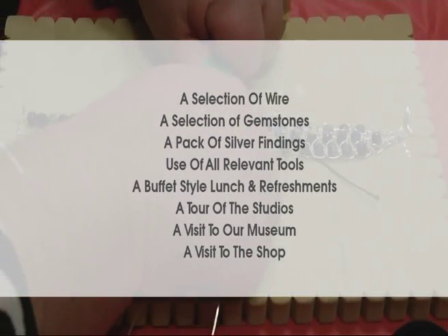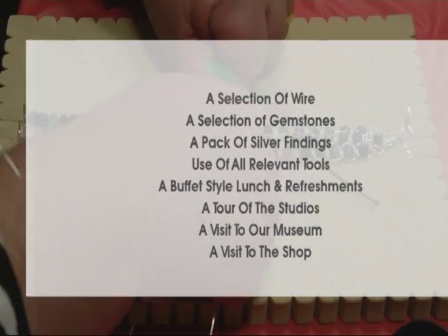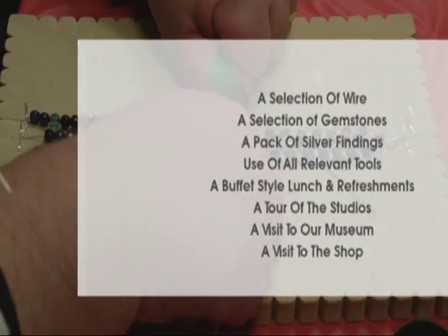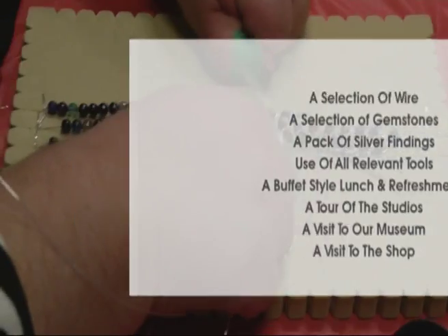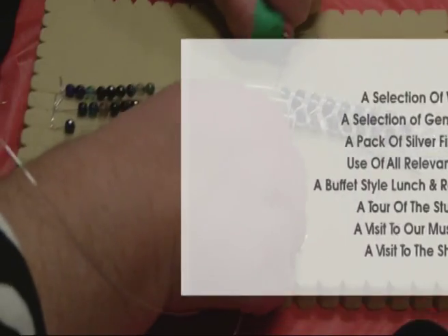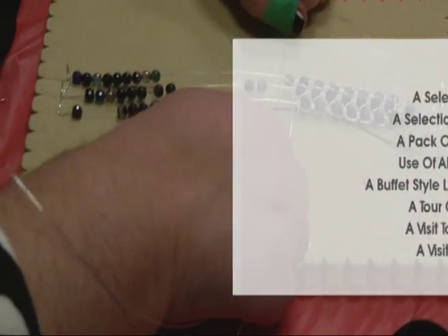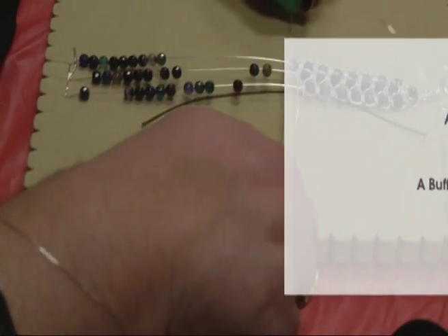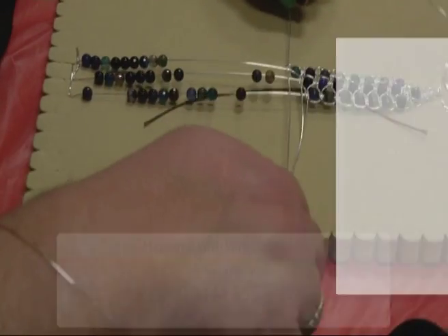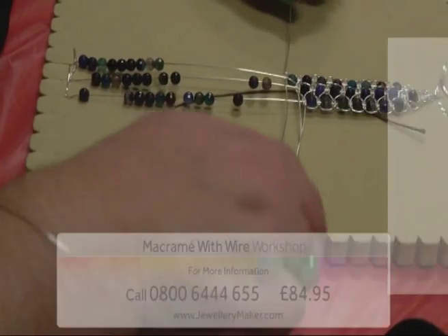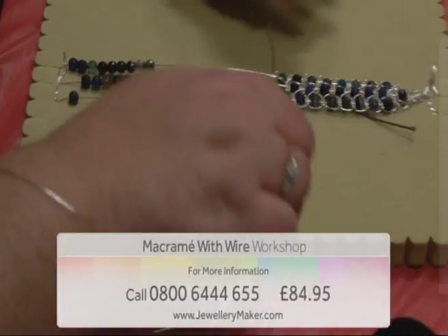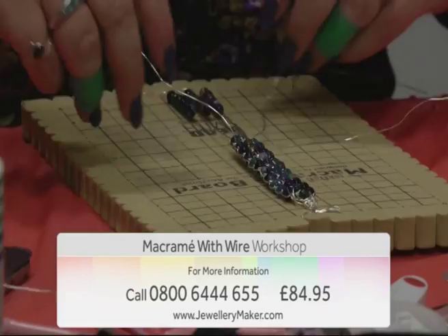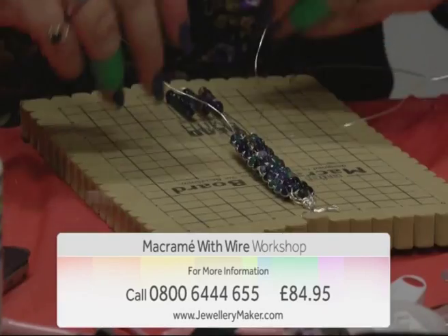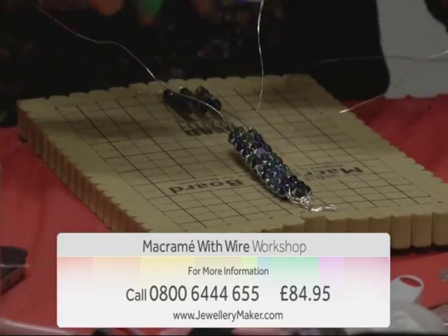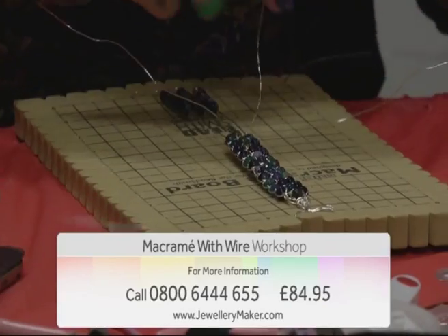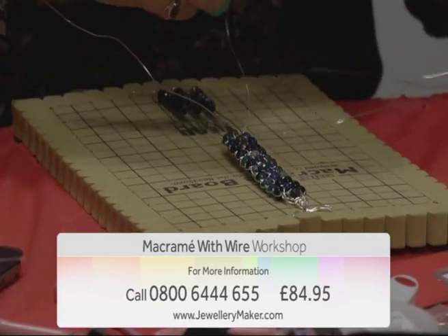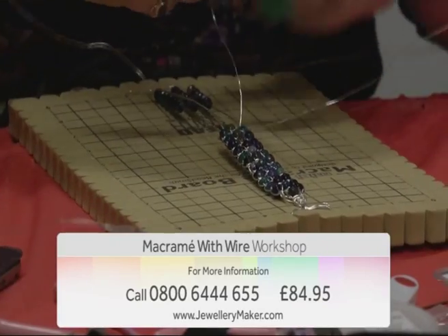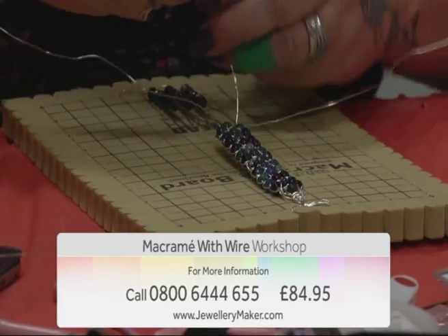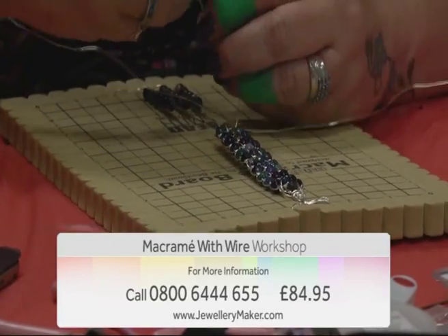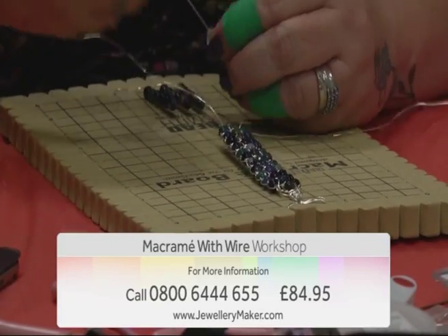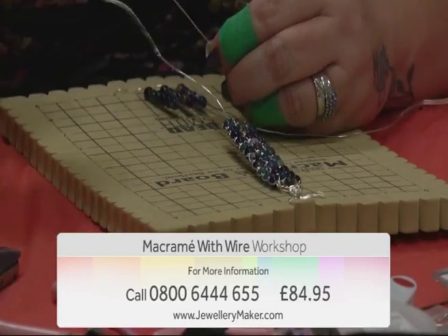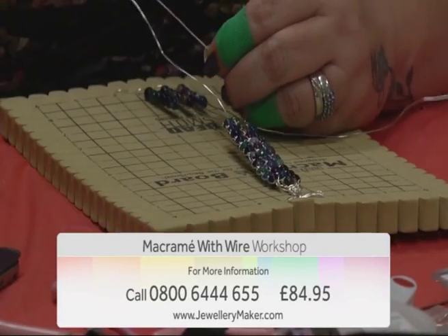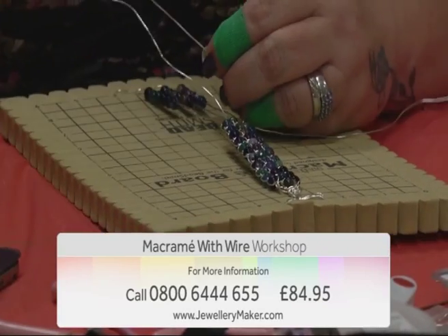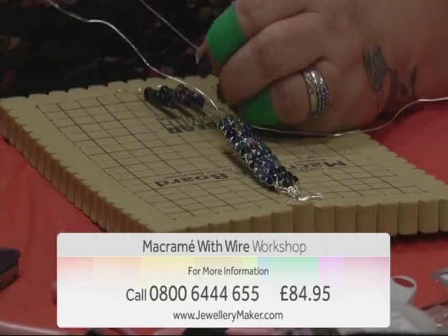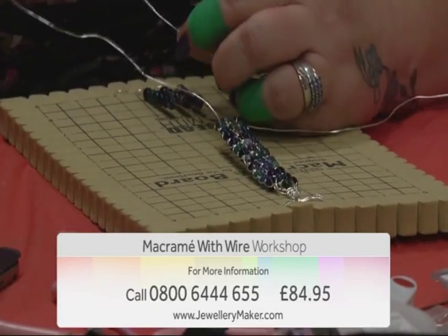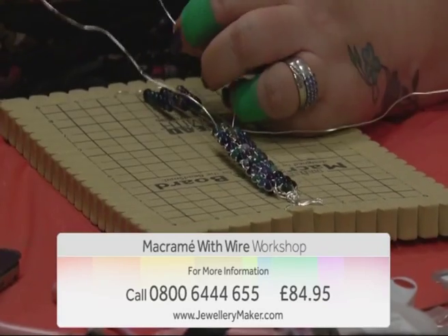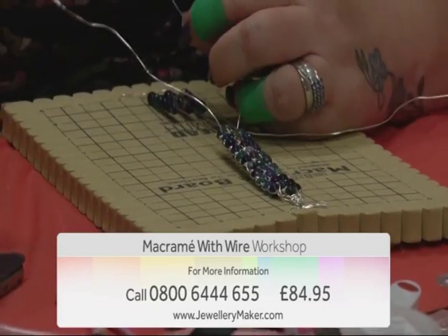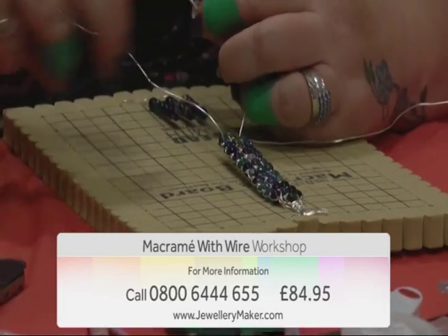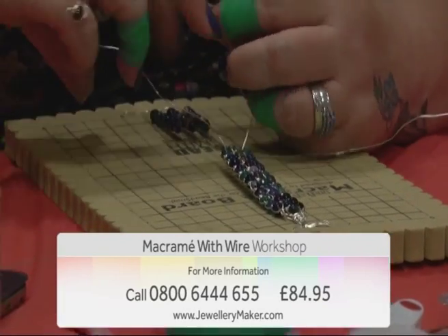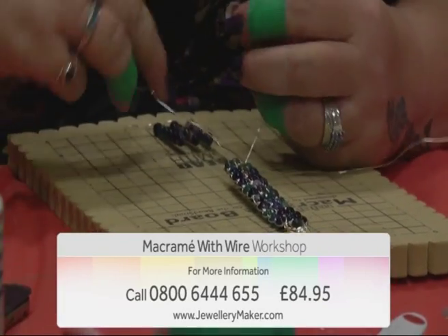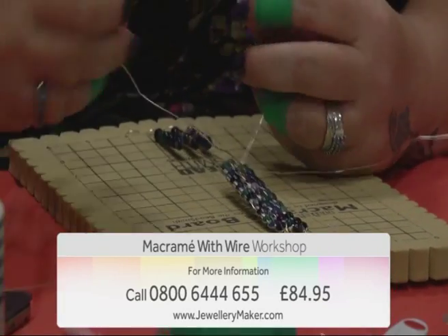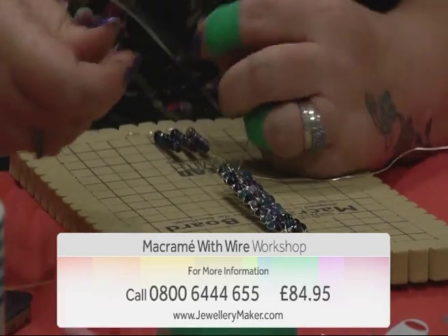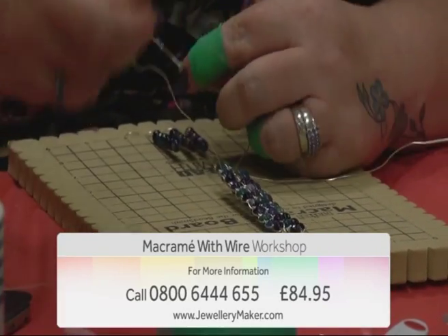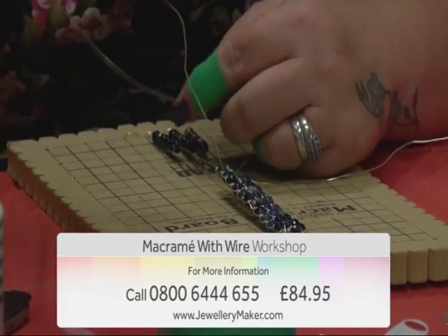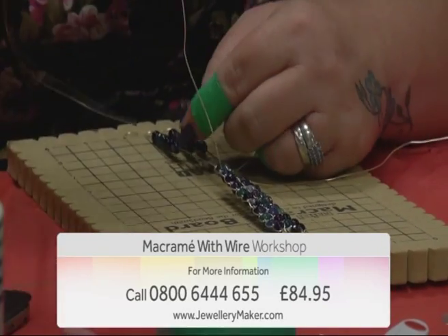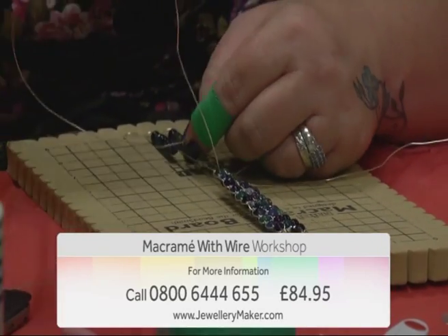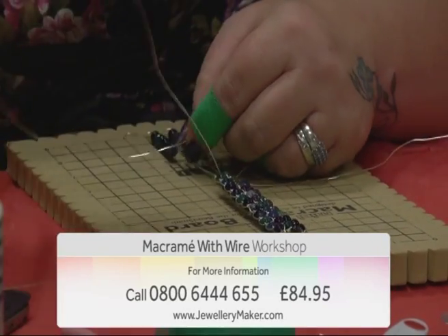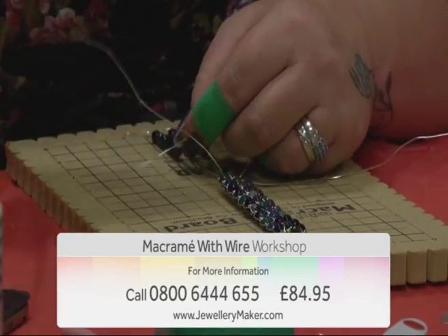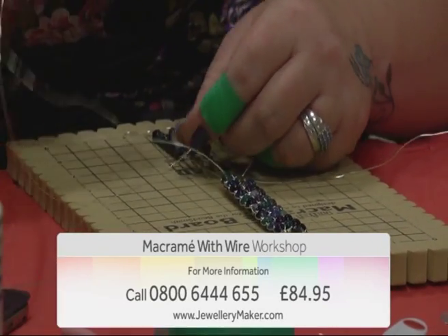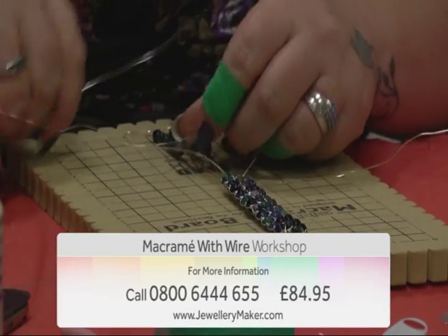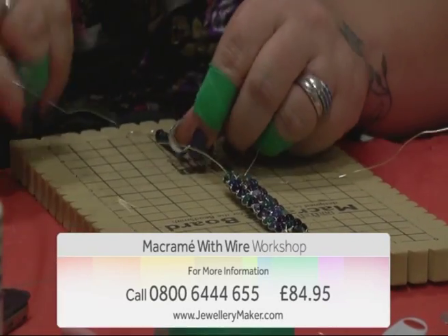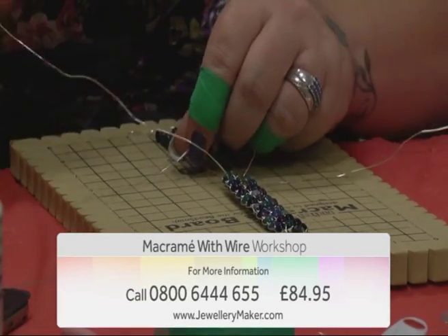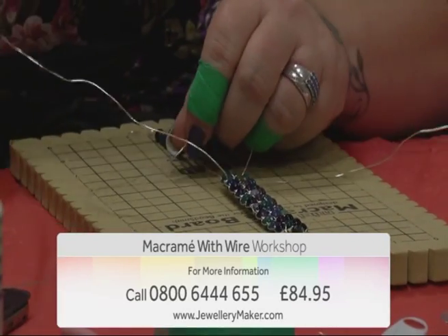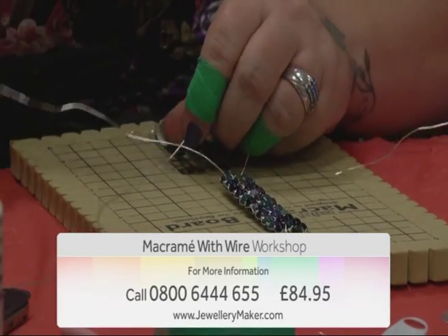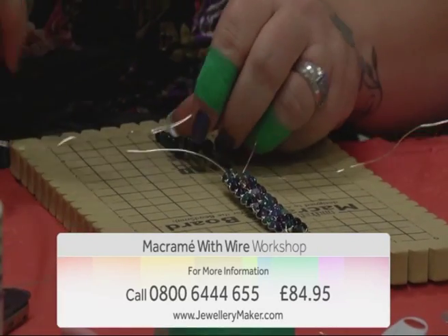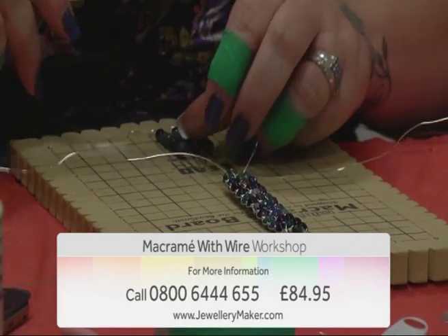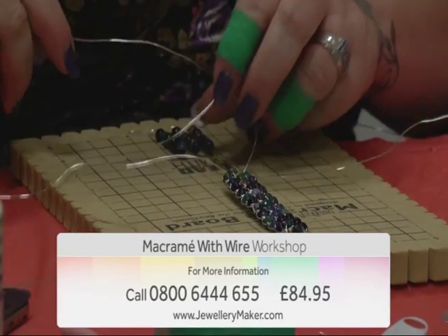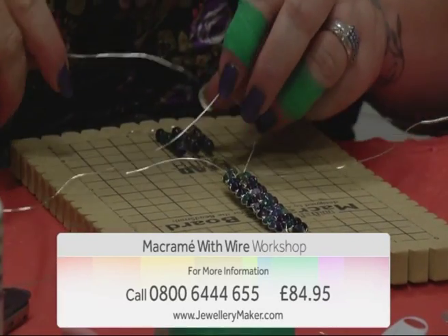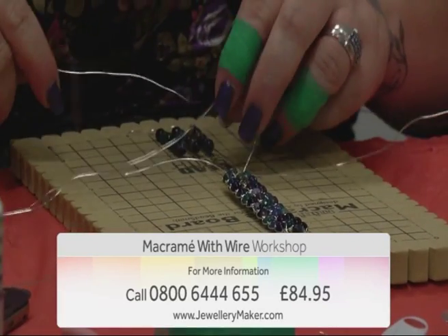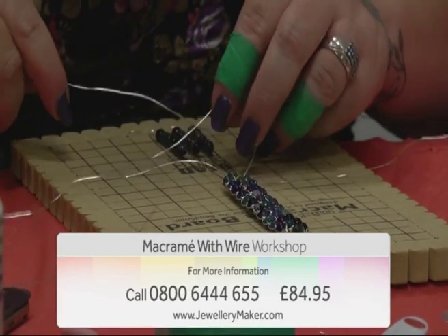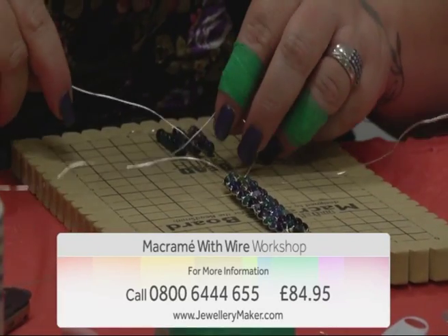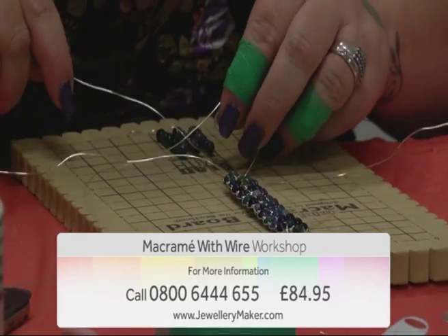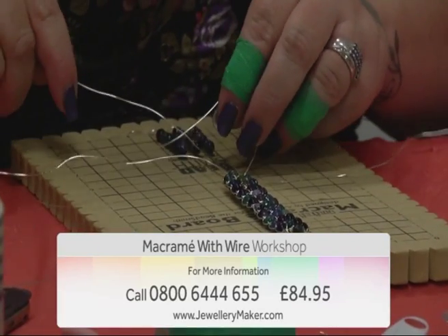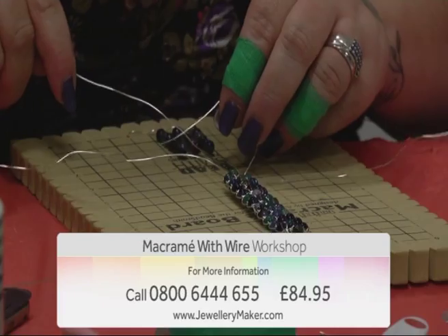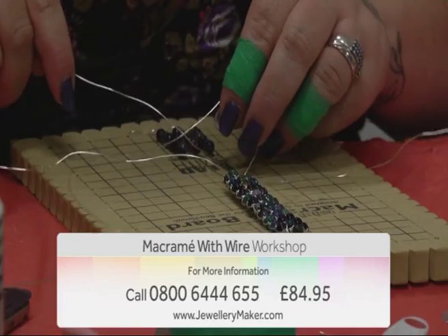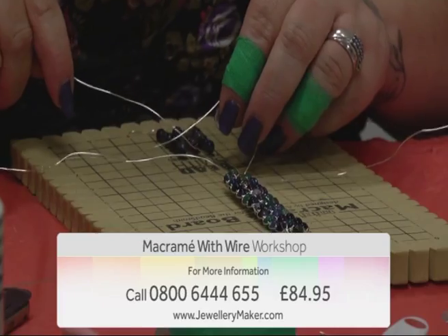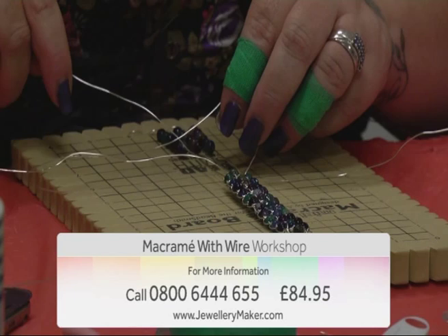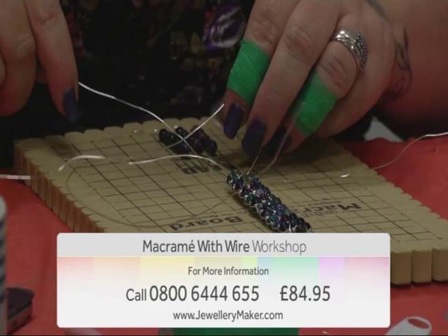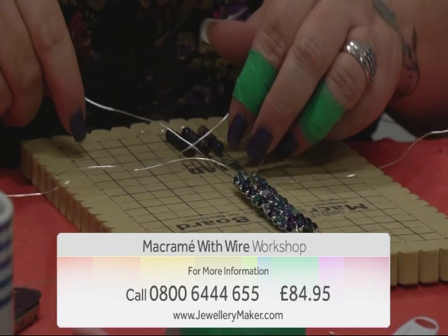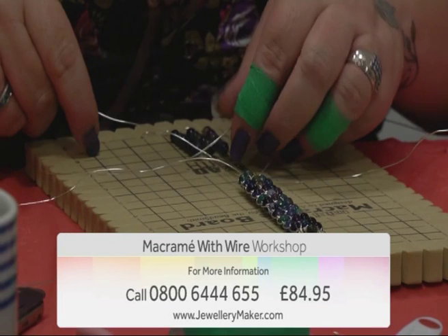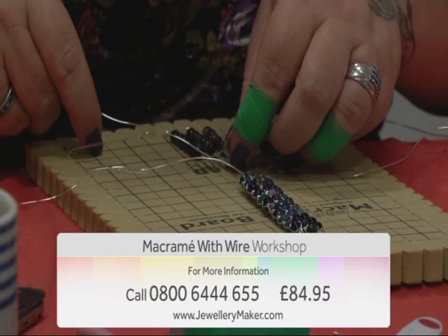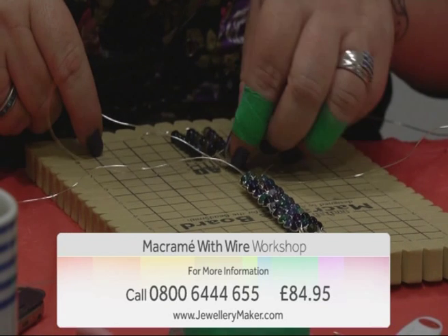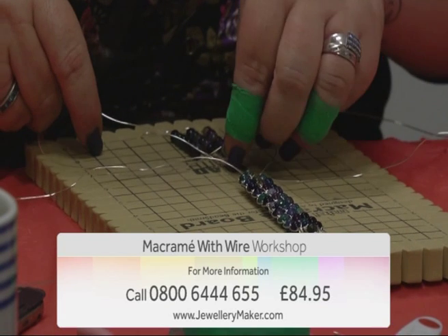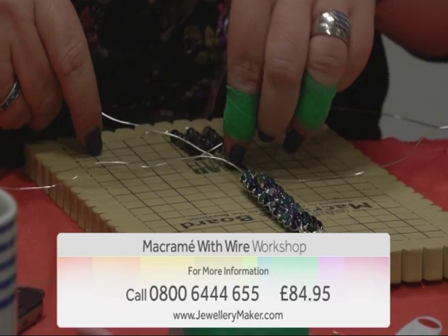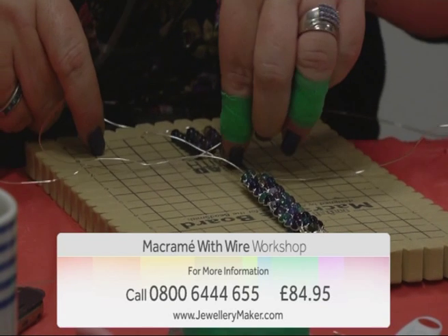All for just £84.95. For more information, contact our call centre on 0800 644 655.